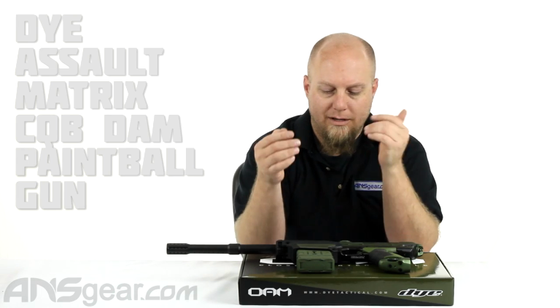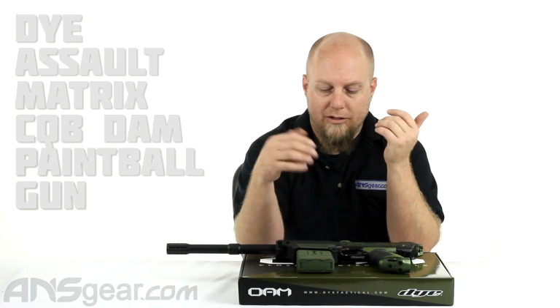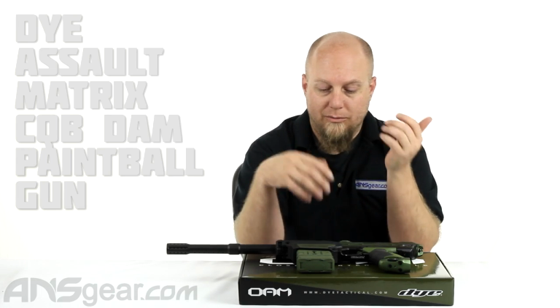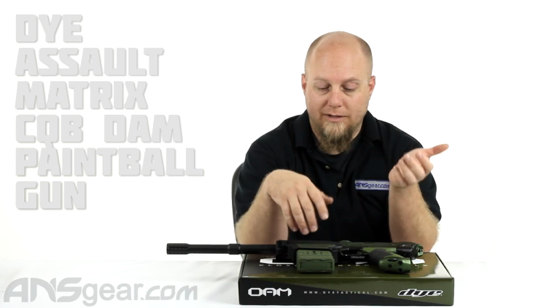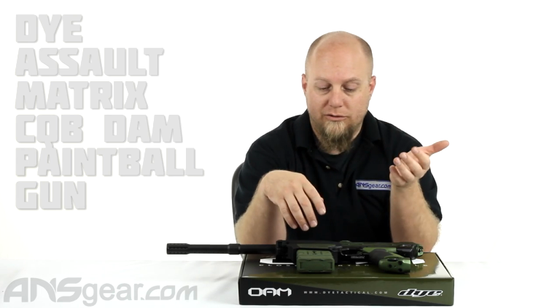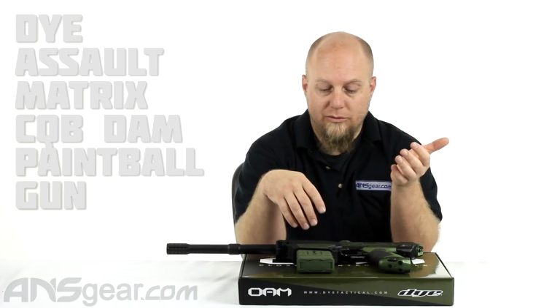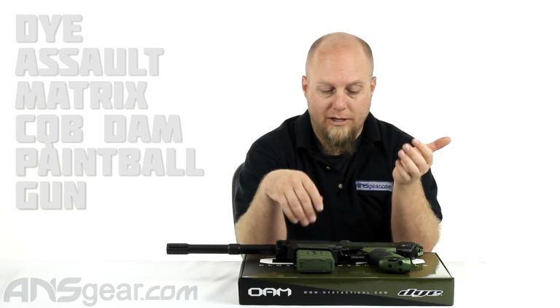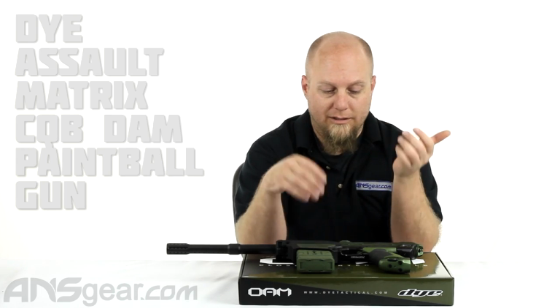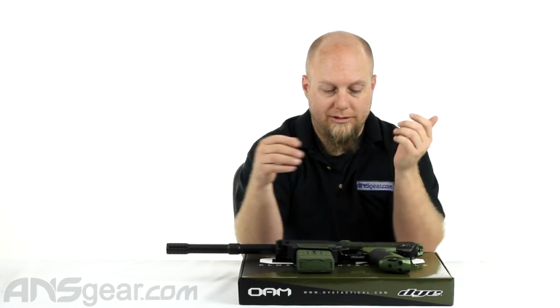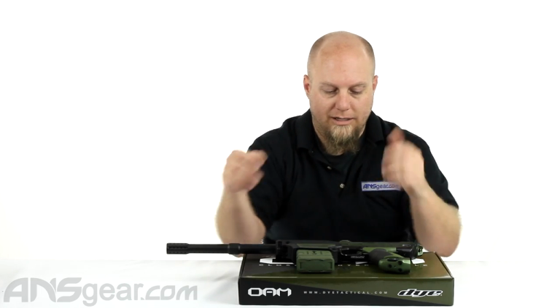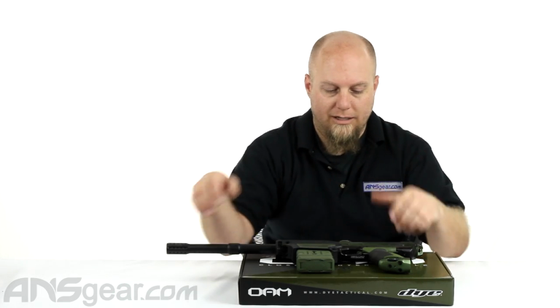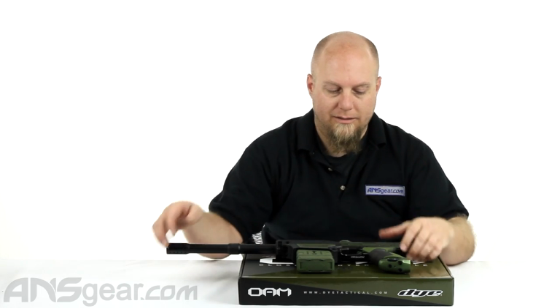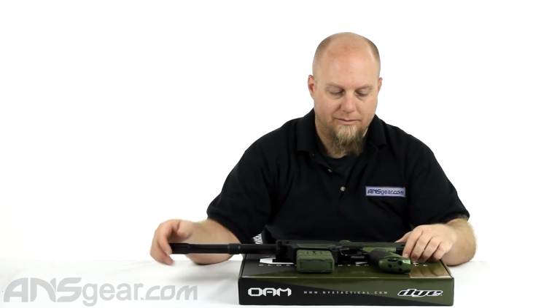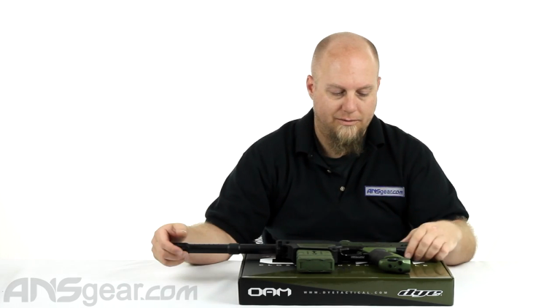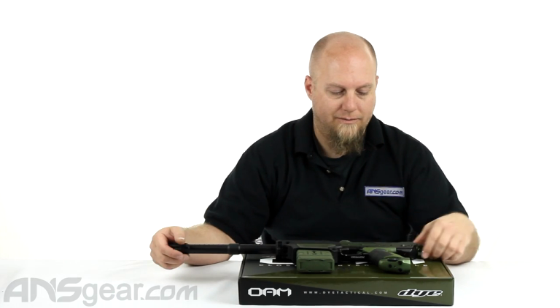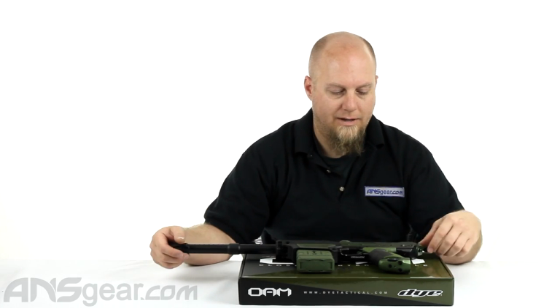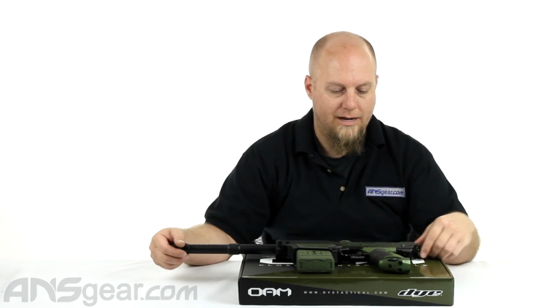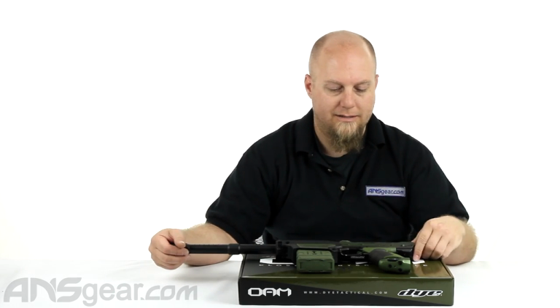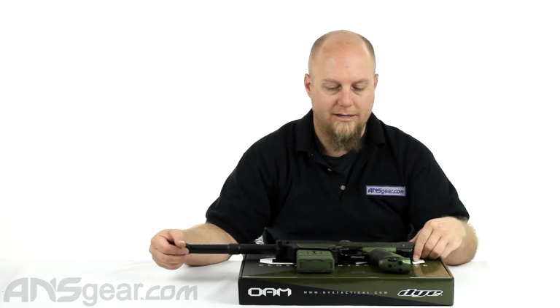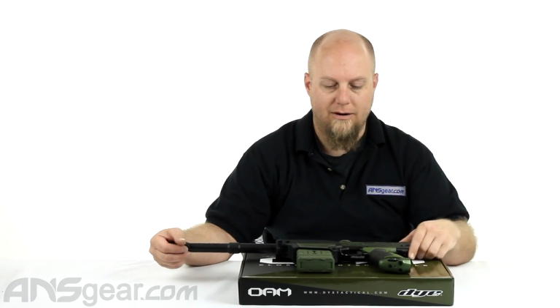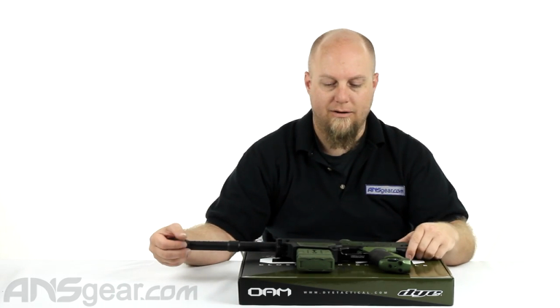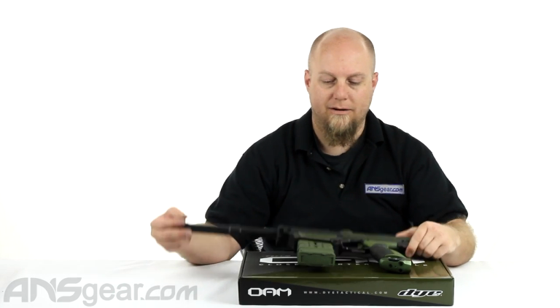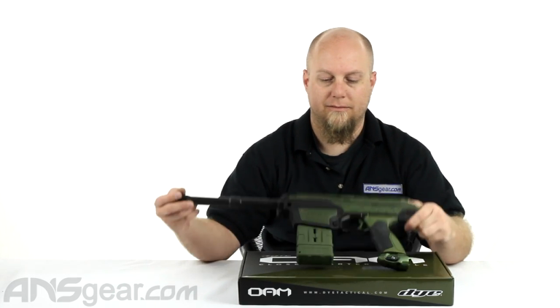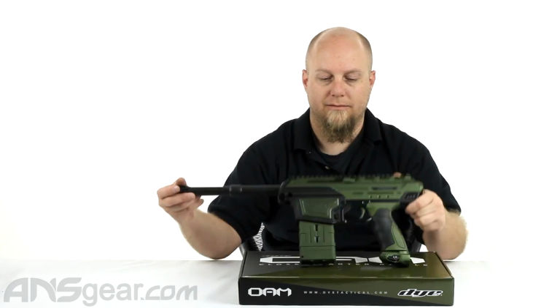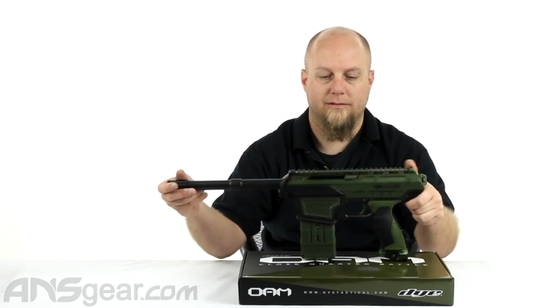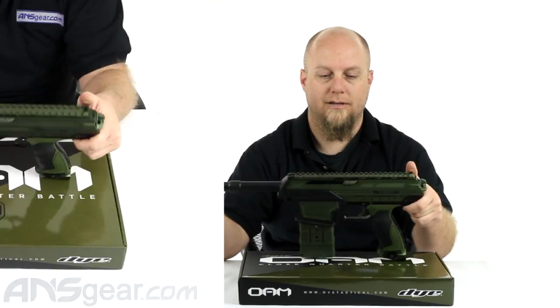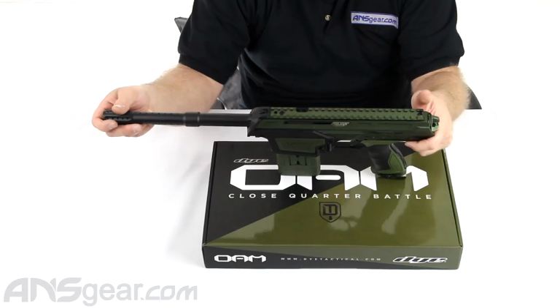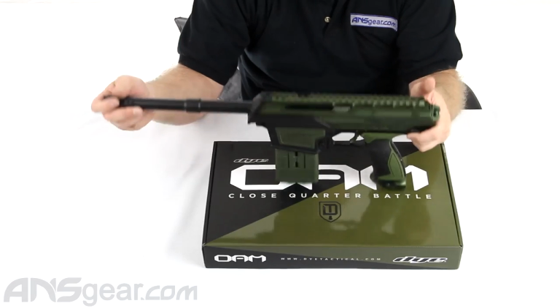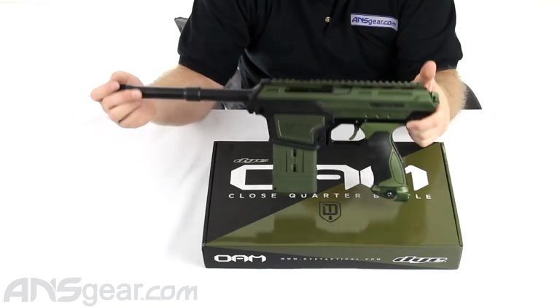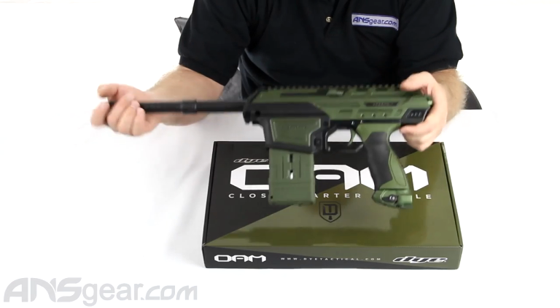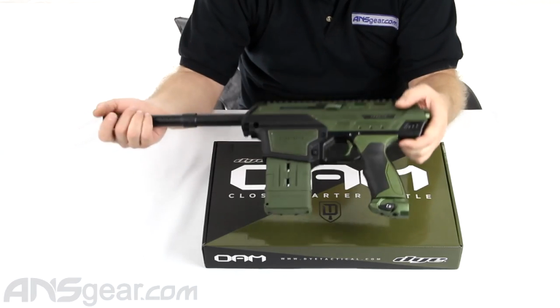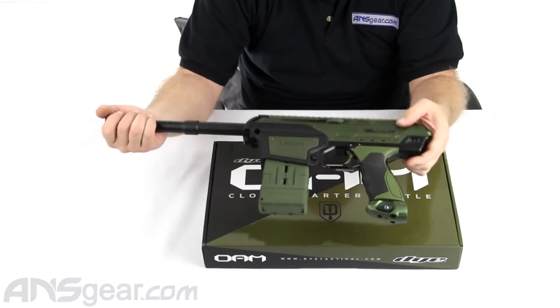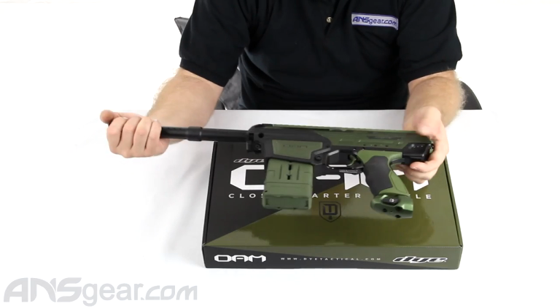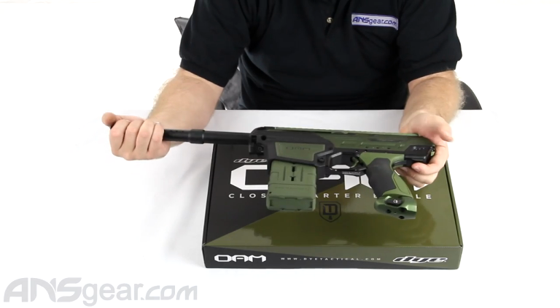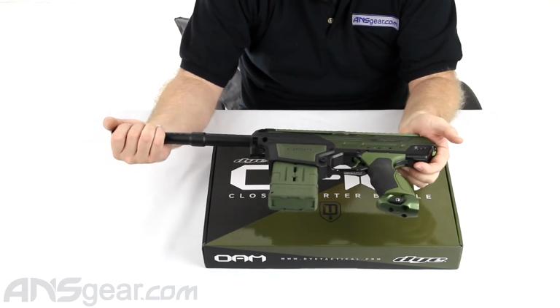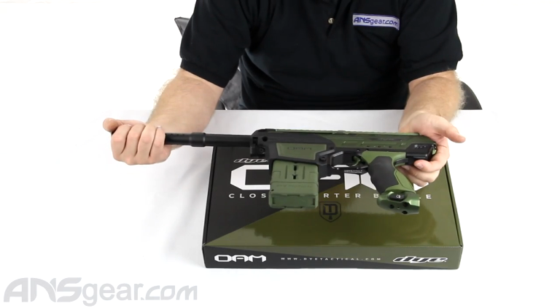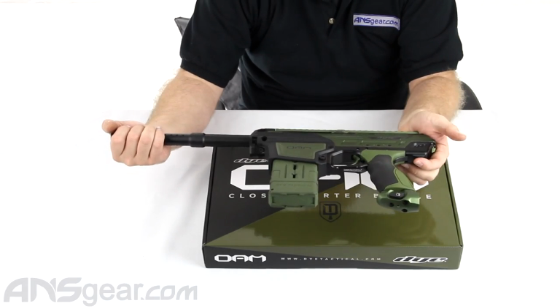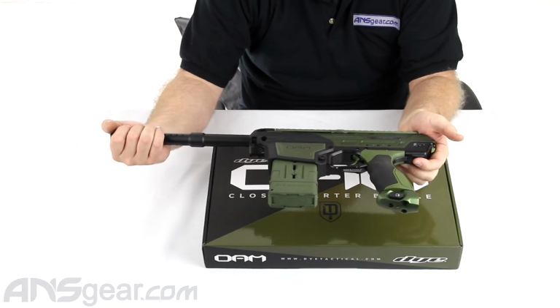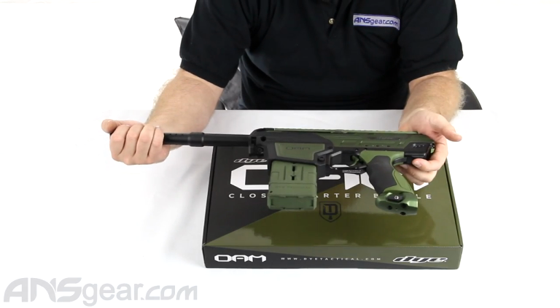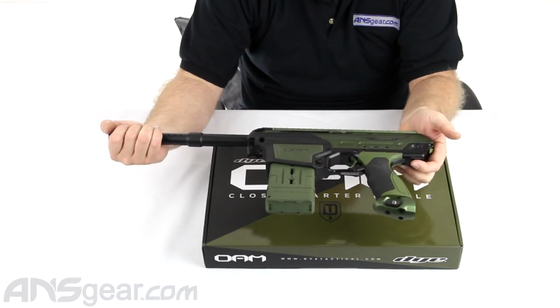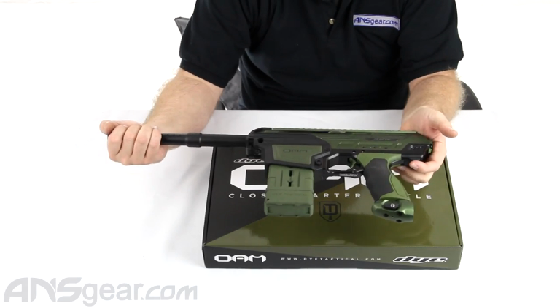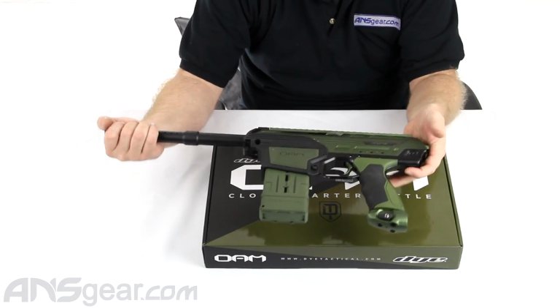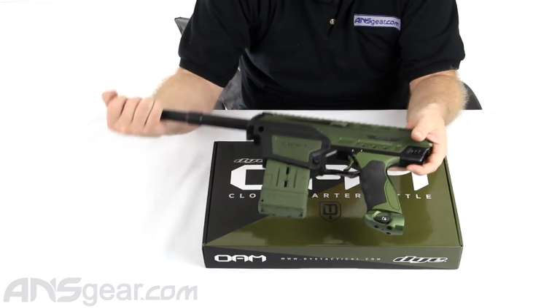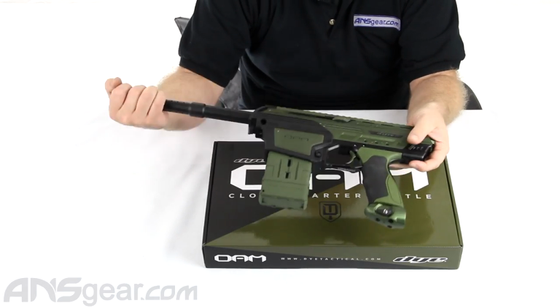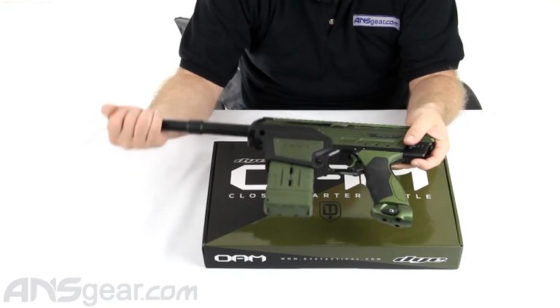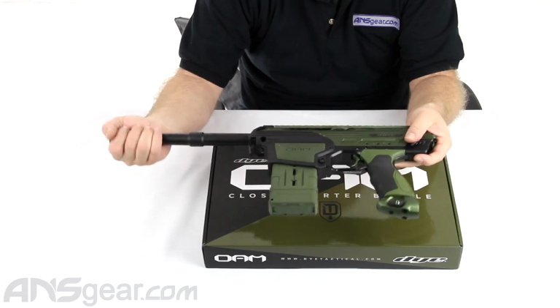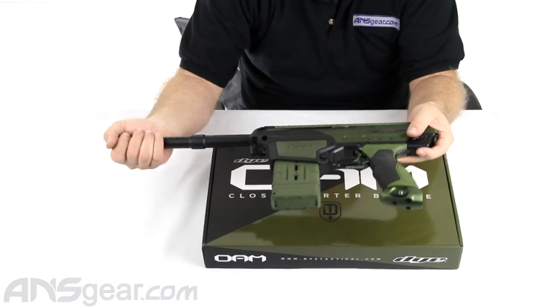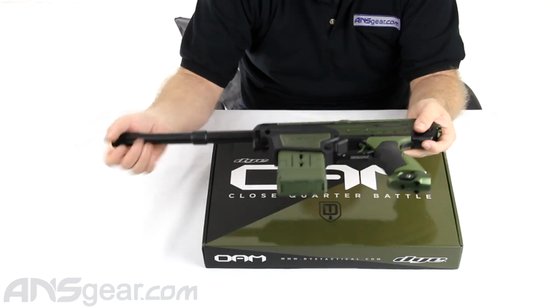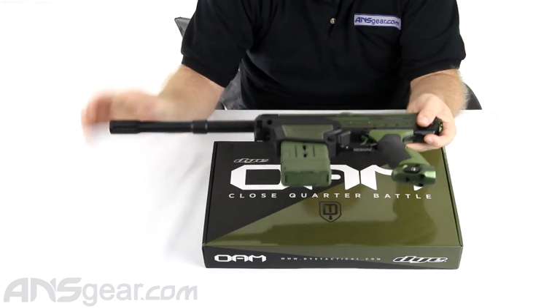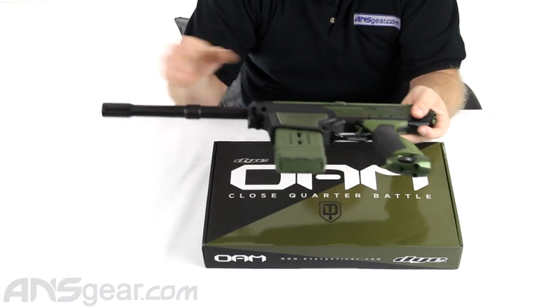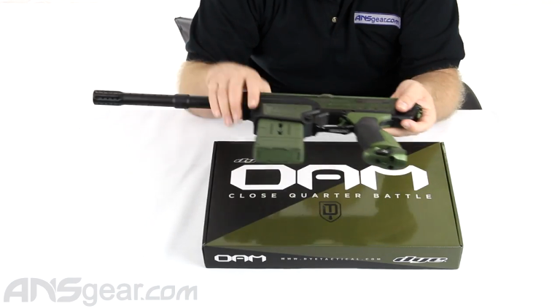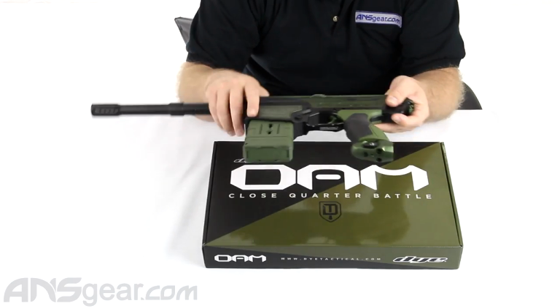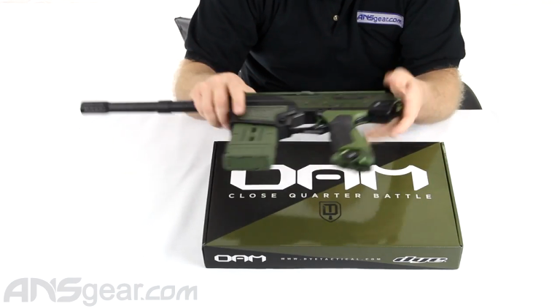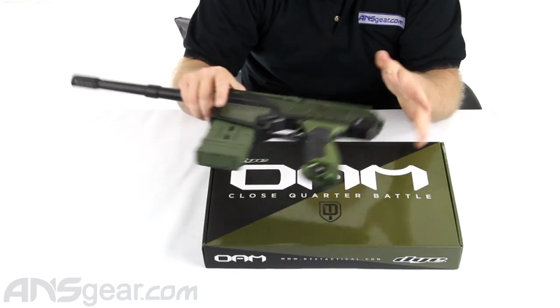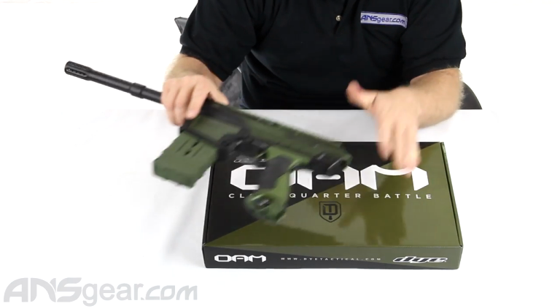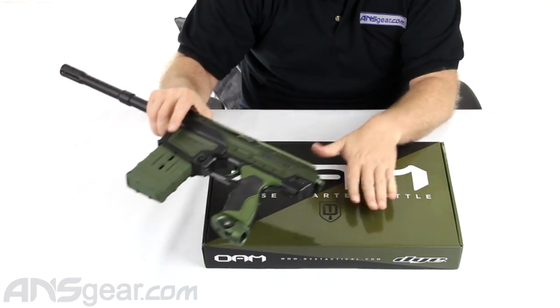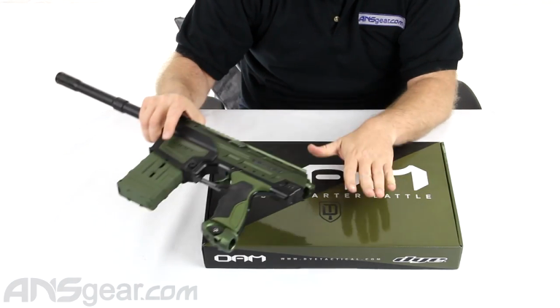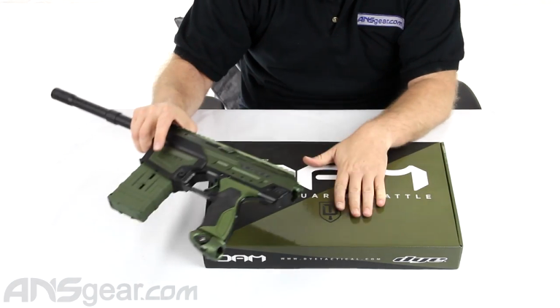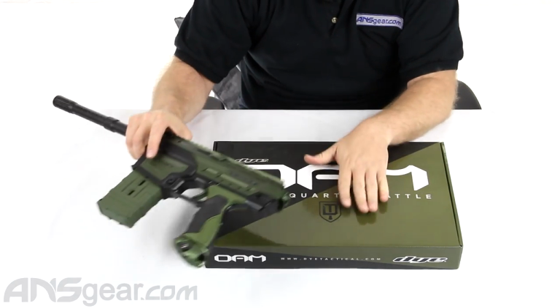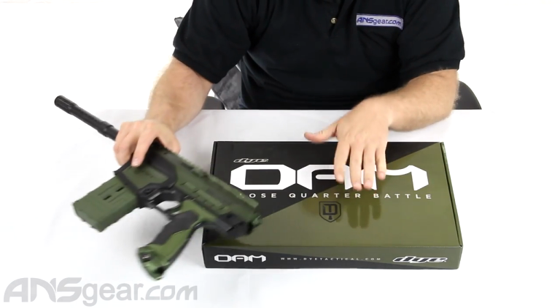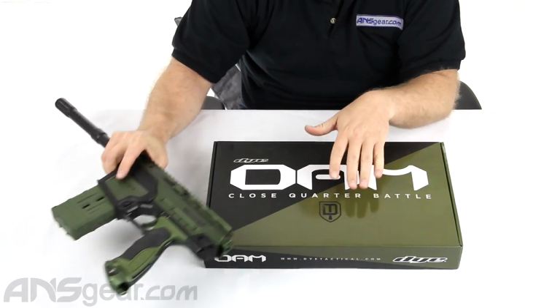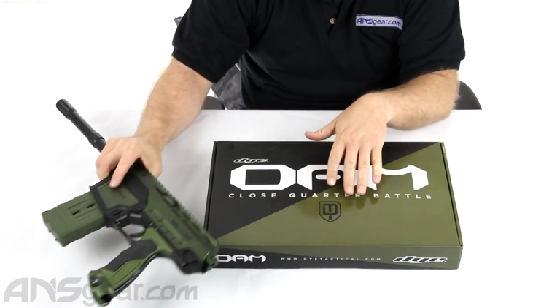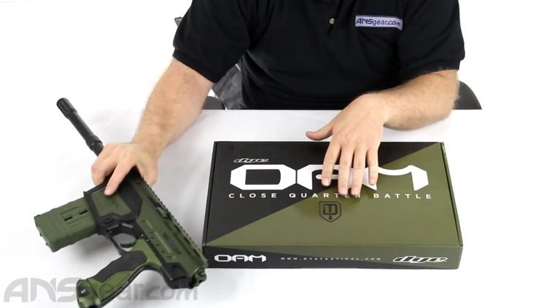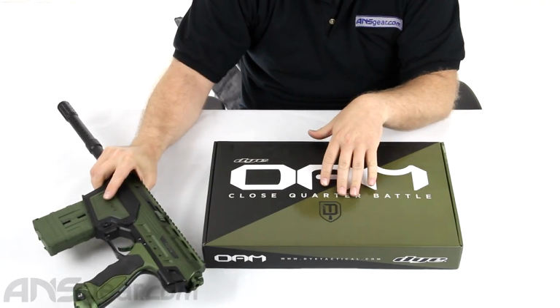So we've got two colors here — this is the olive drab and the black. We've also got a black one in here.